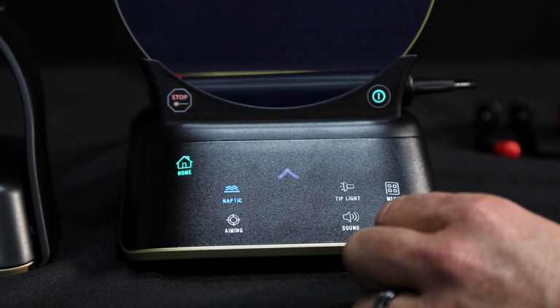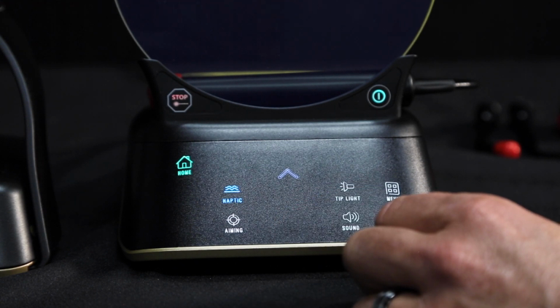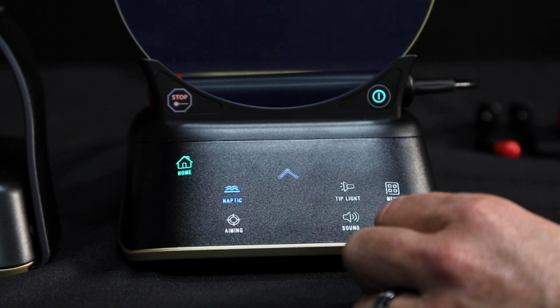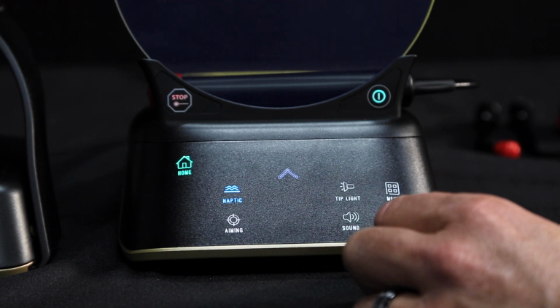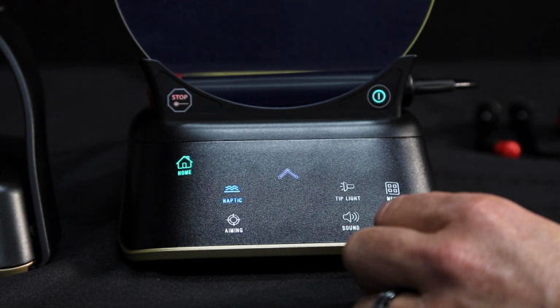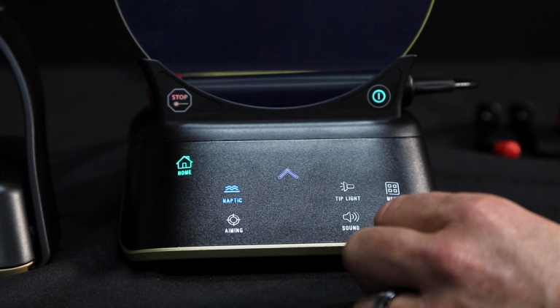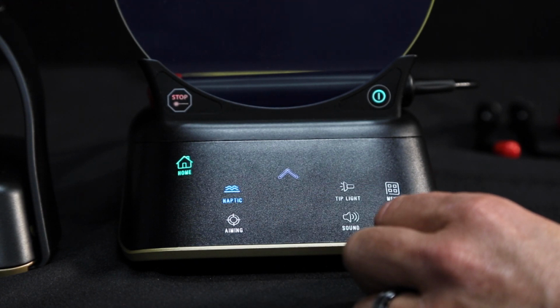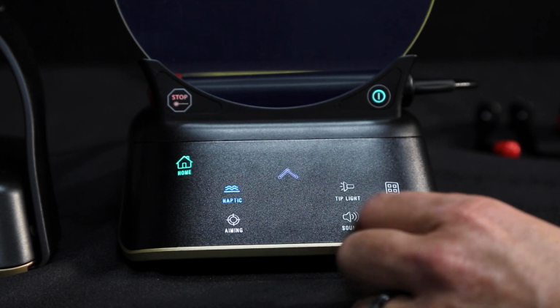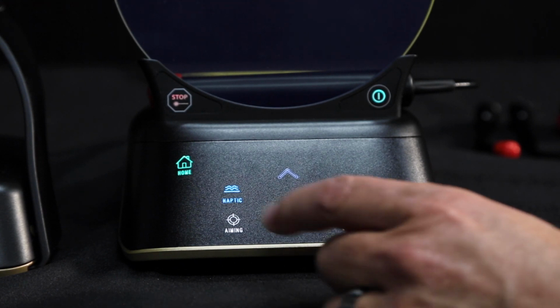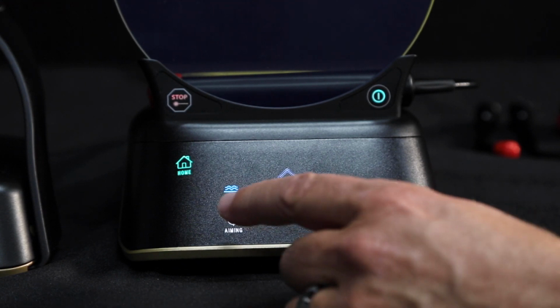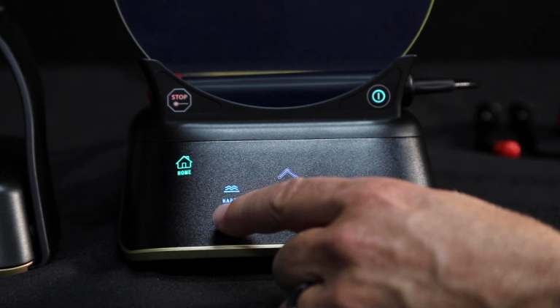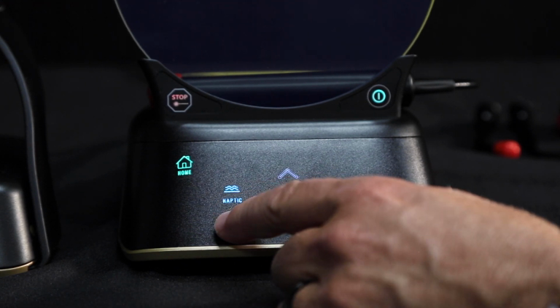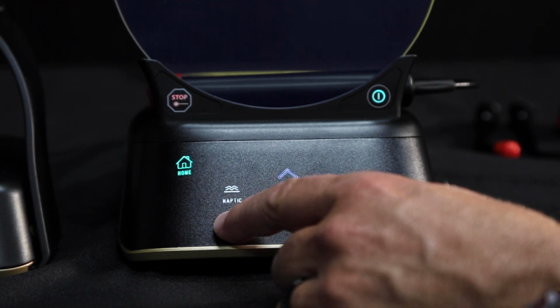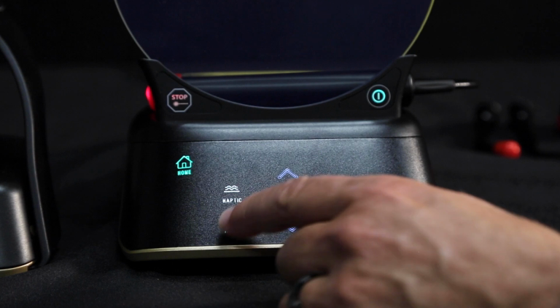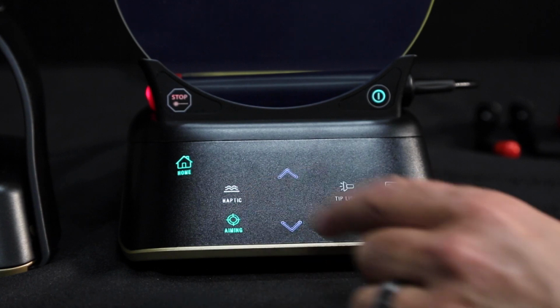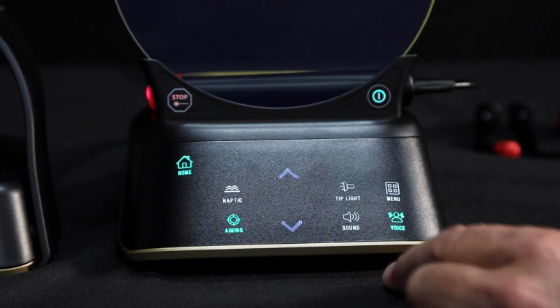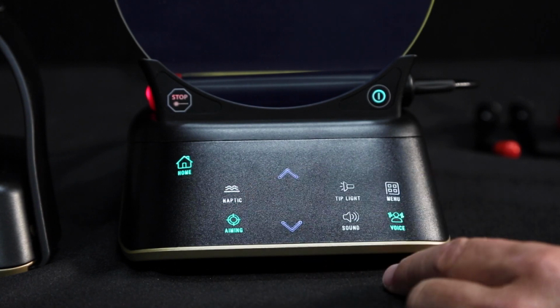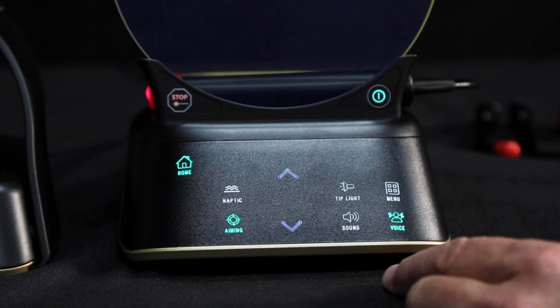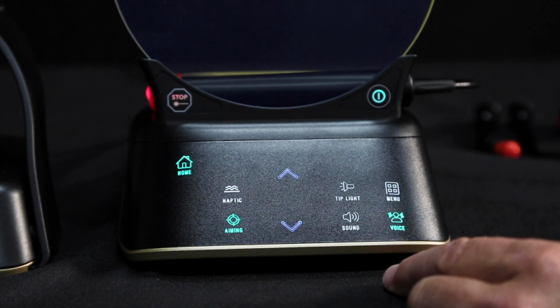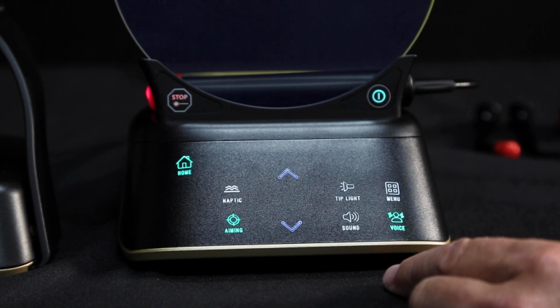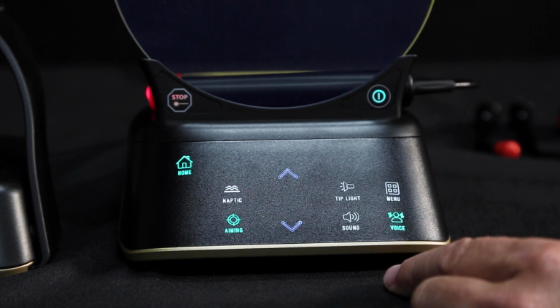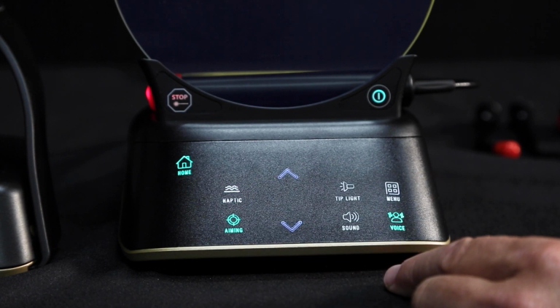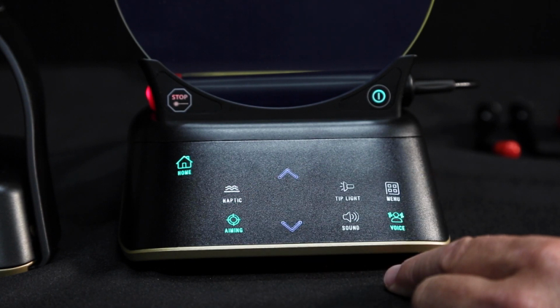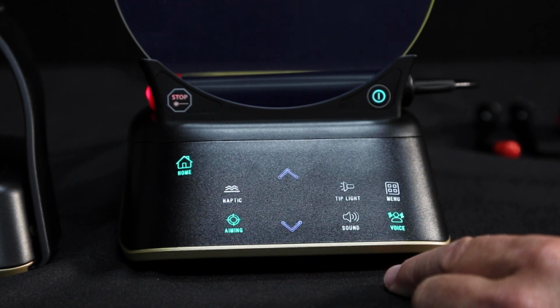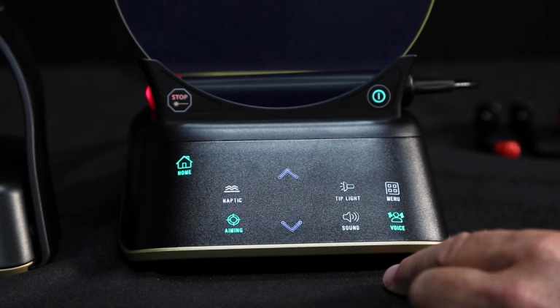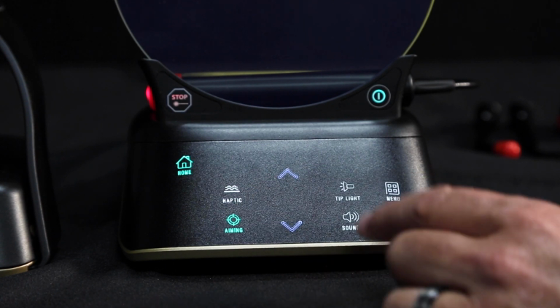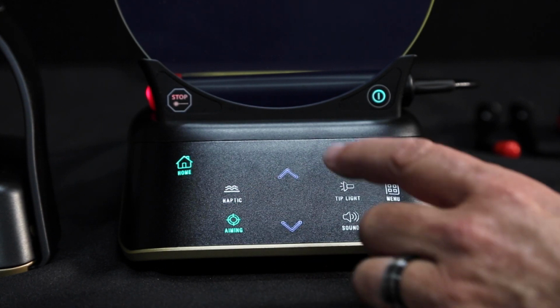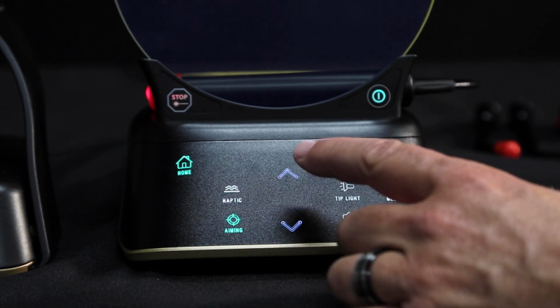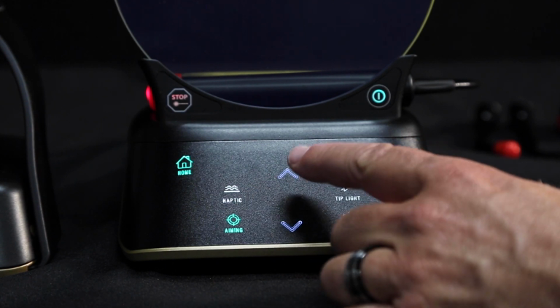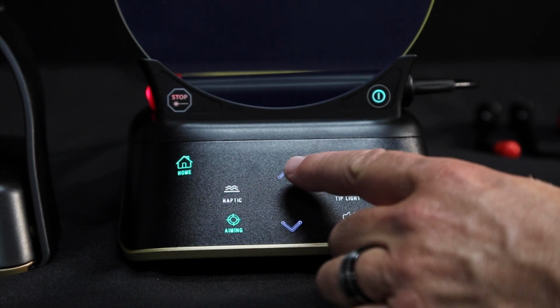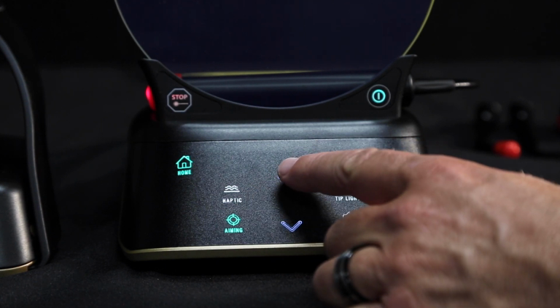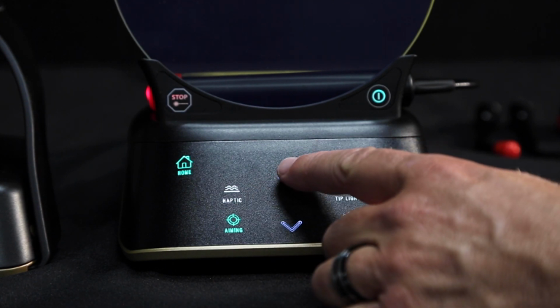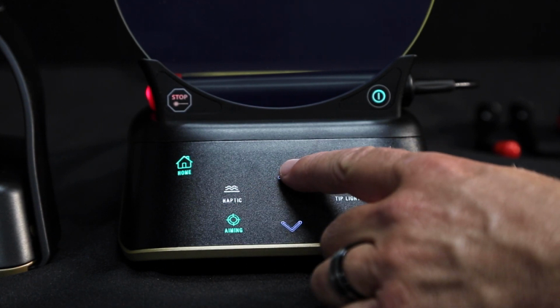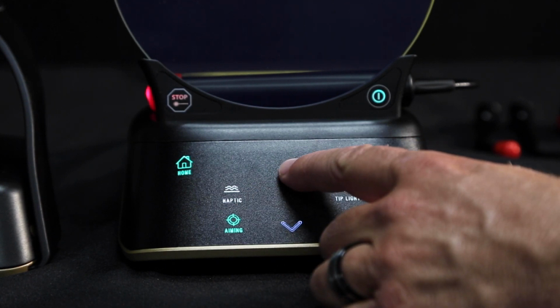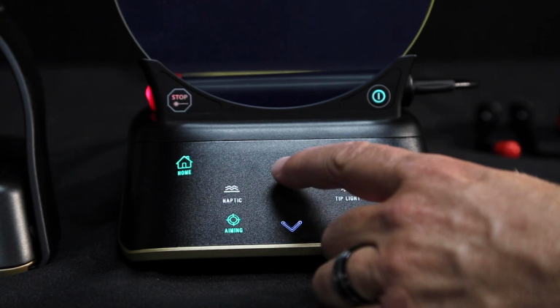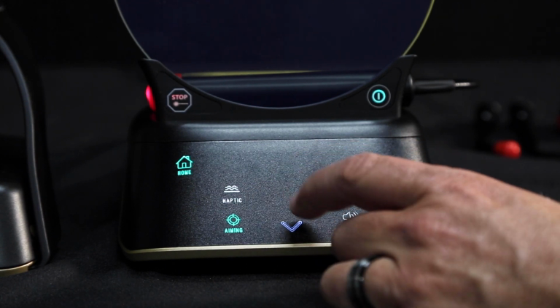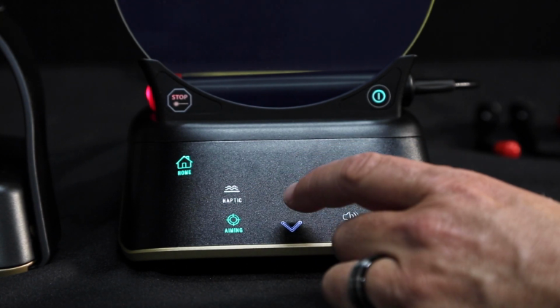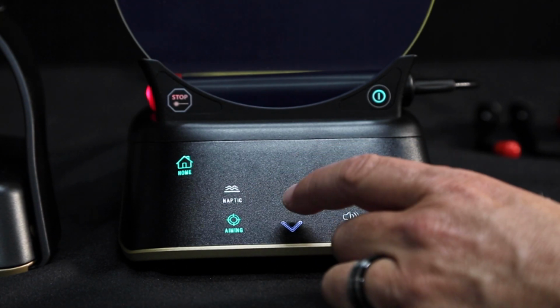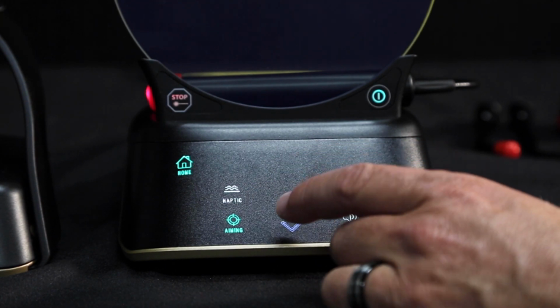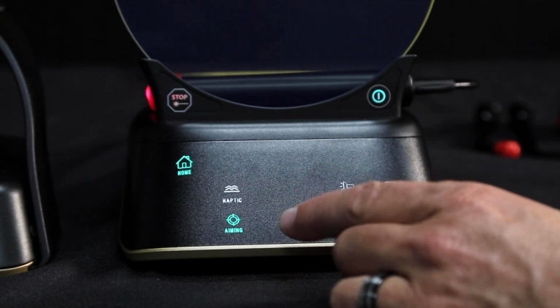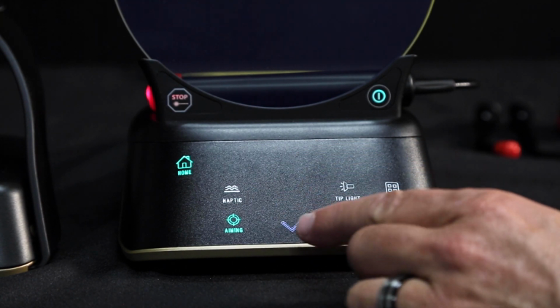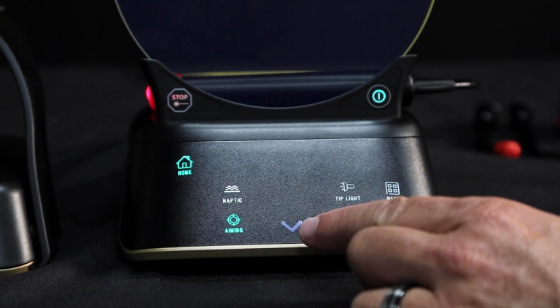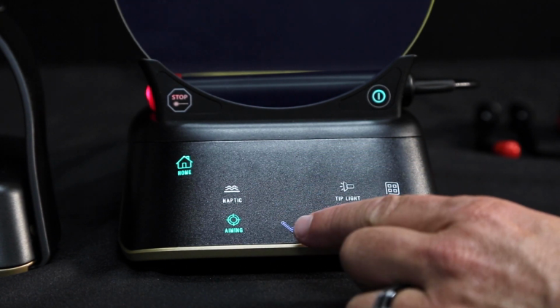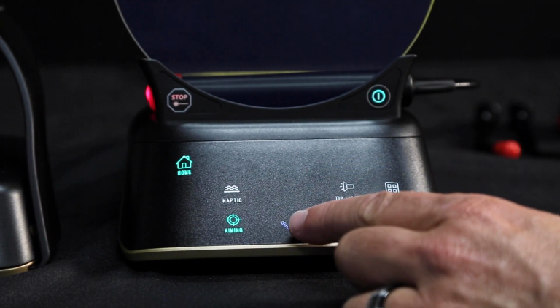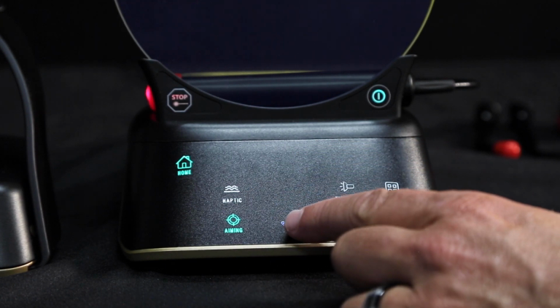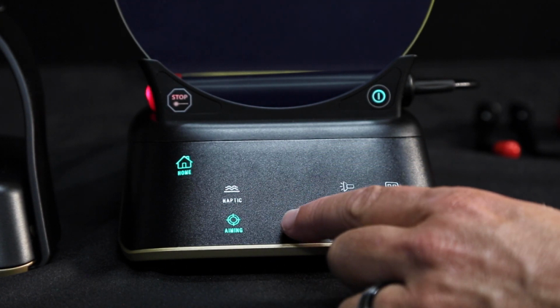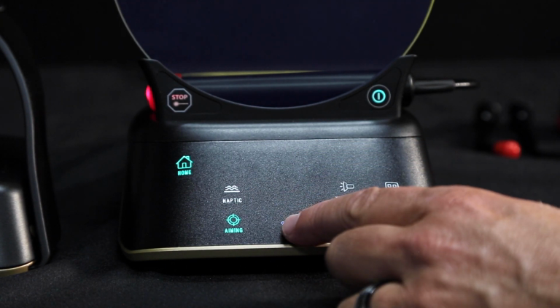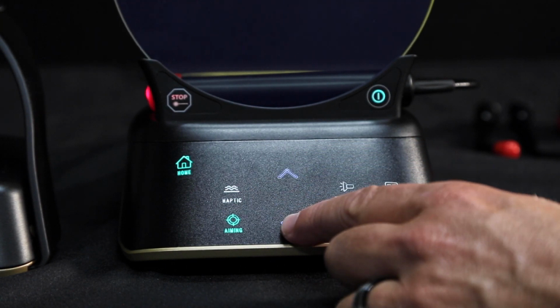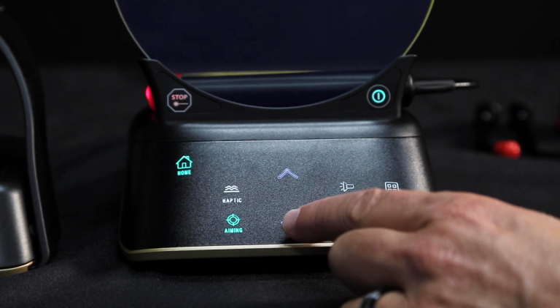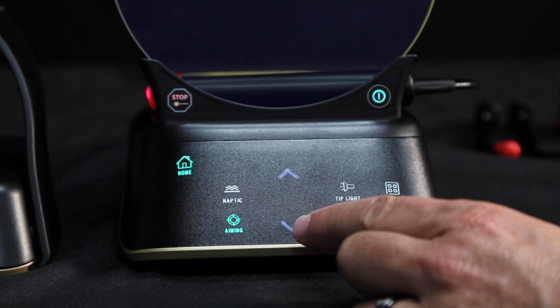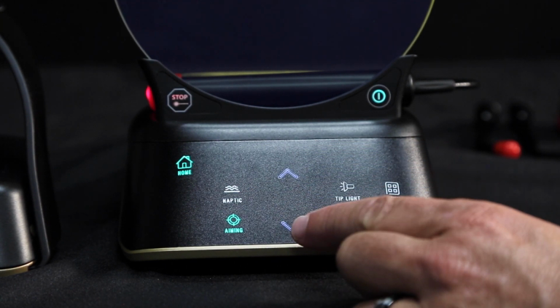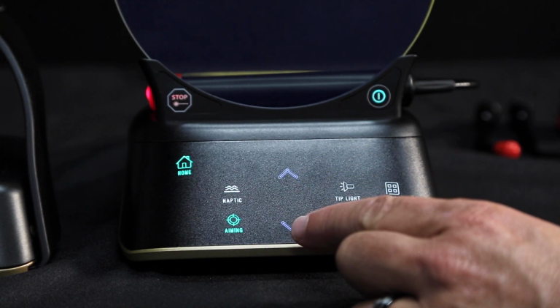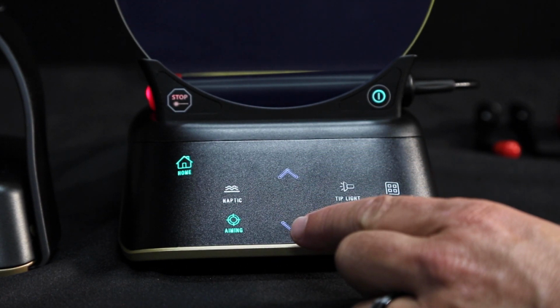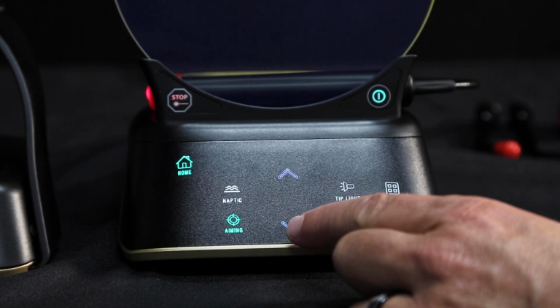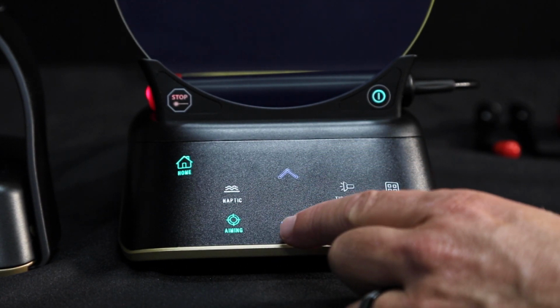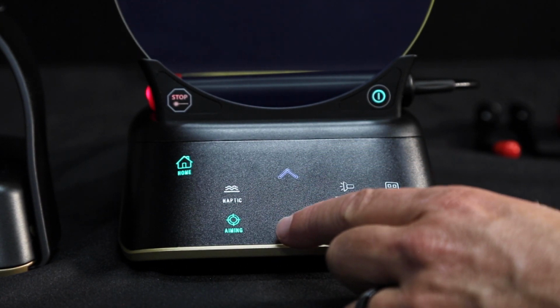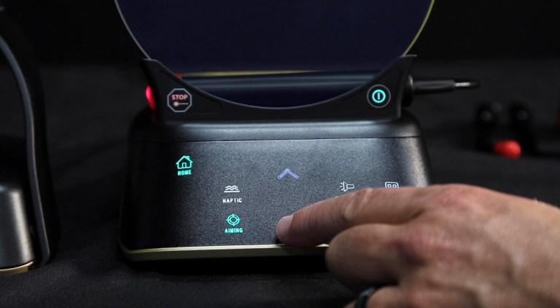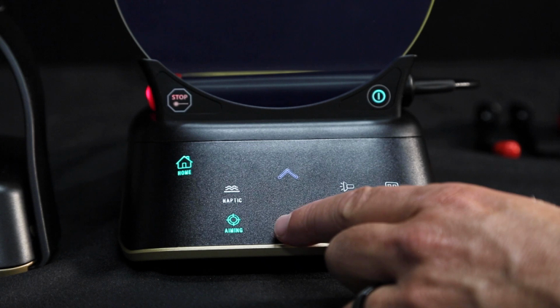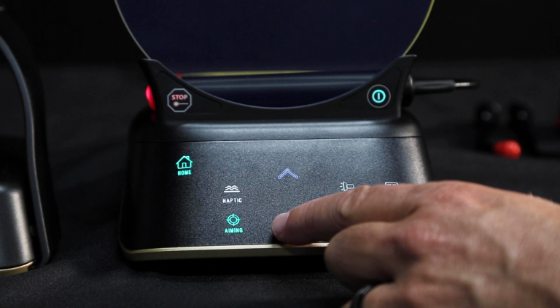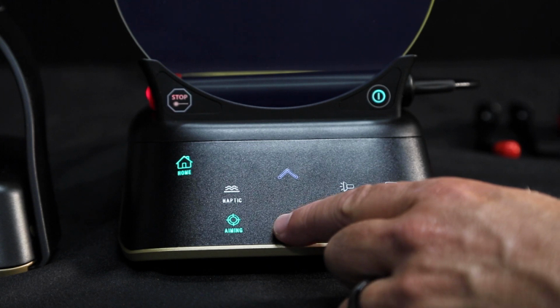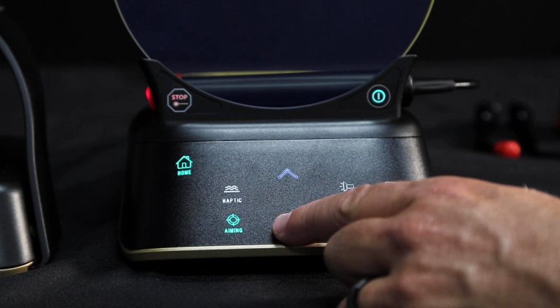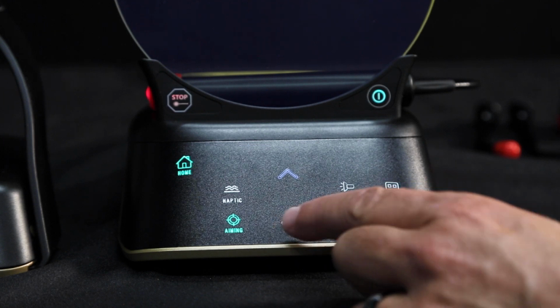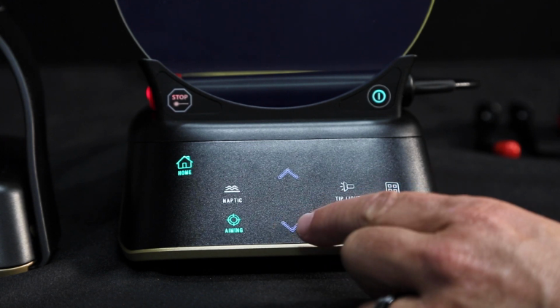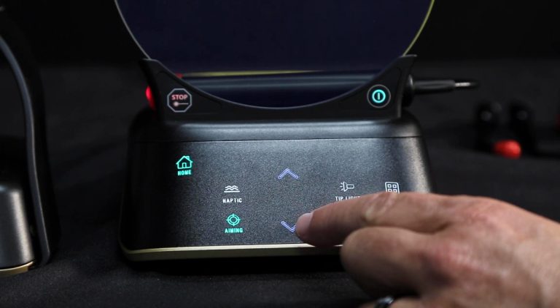An aiming light is also built in to aid you in visibility during treatment. You can adjust its intensity as well as deactivate it.